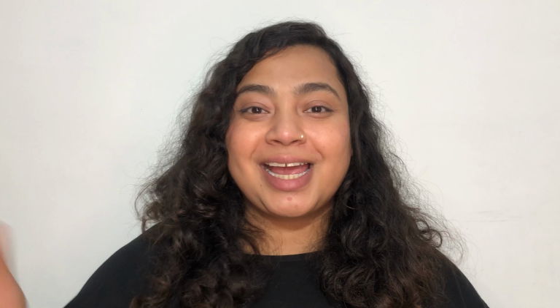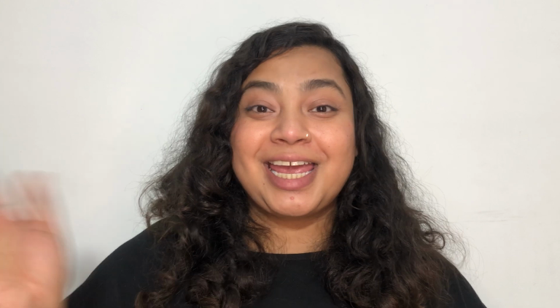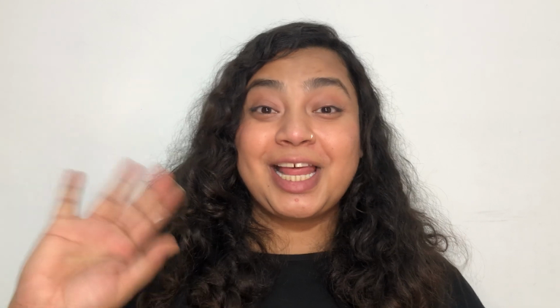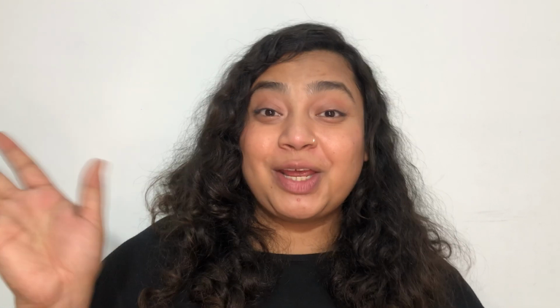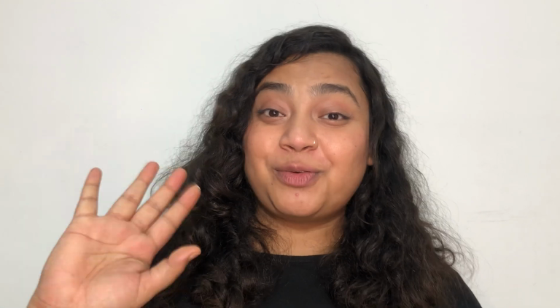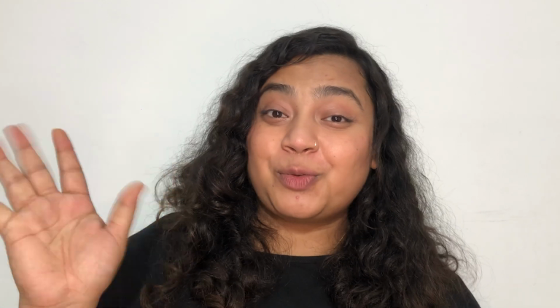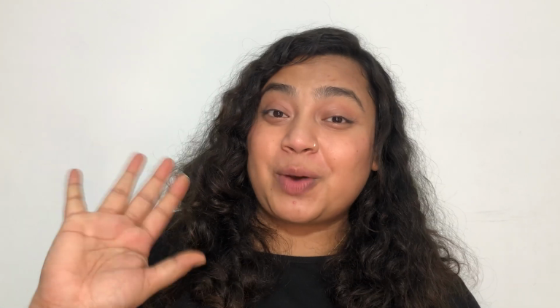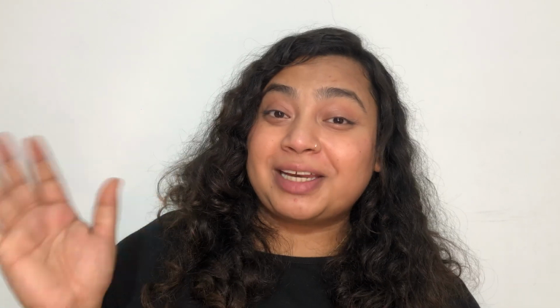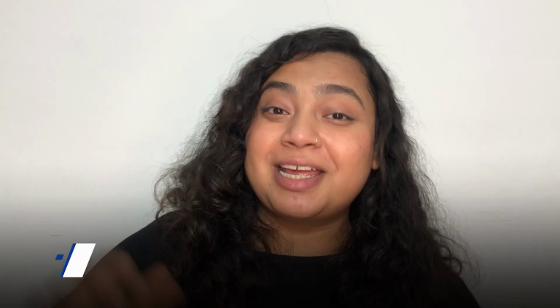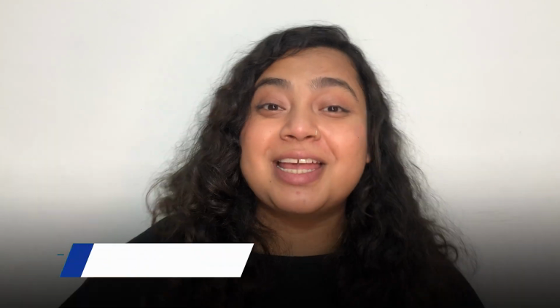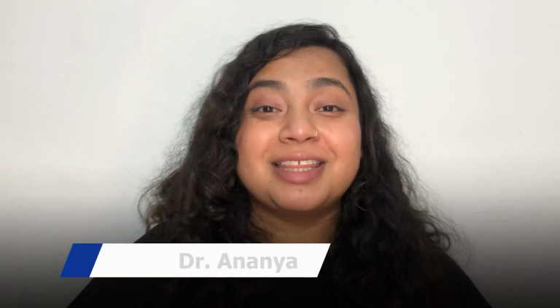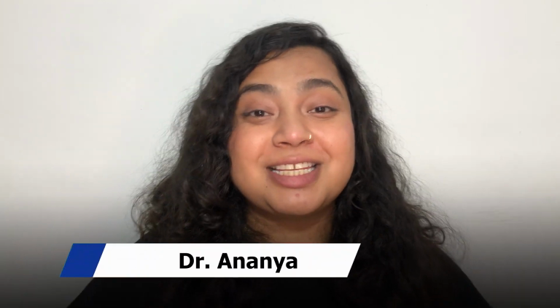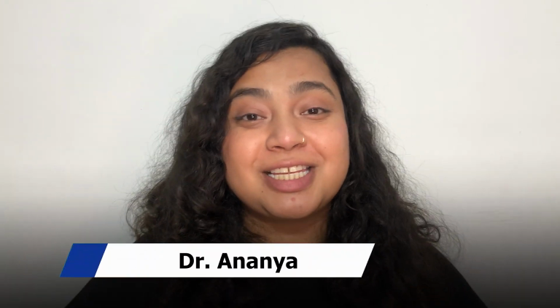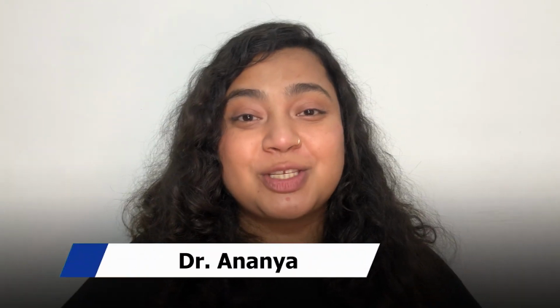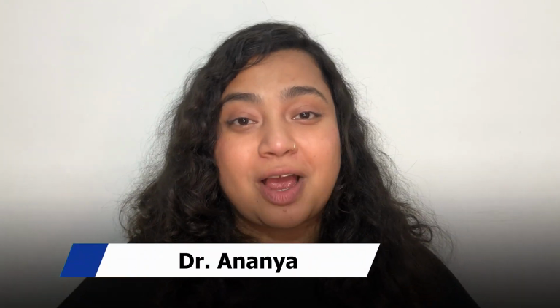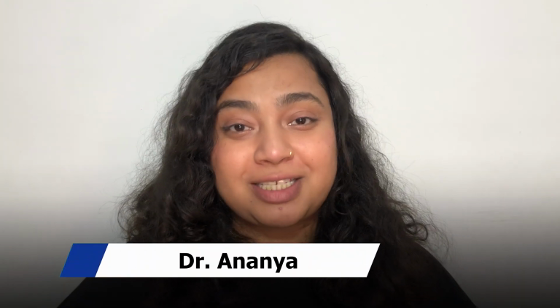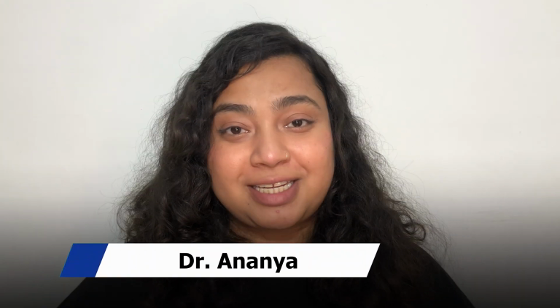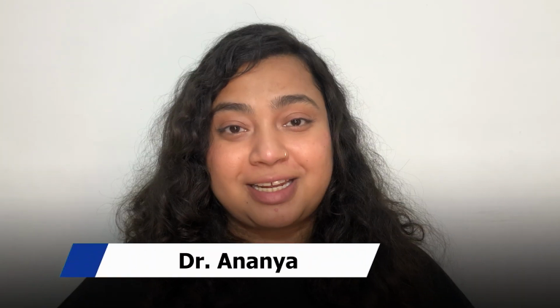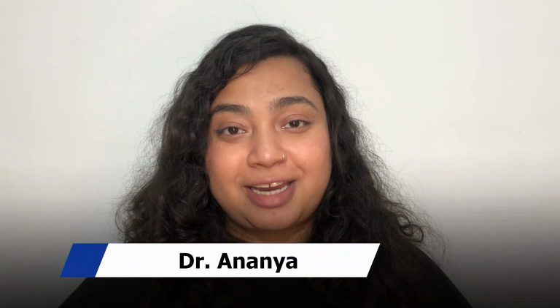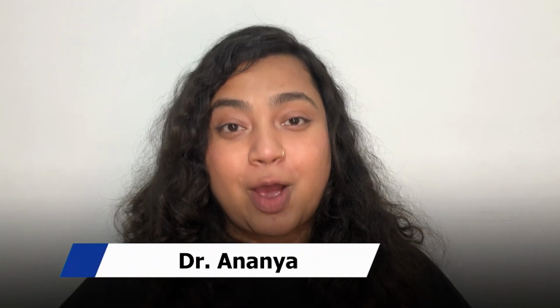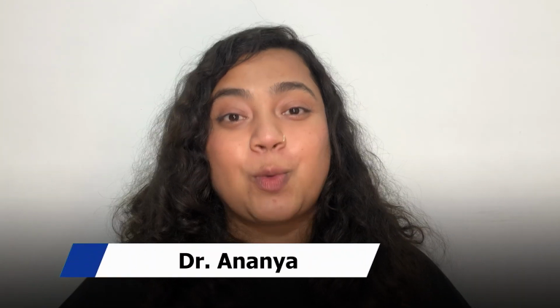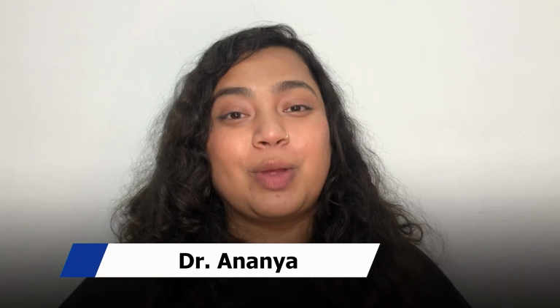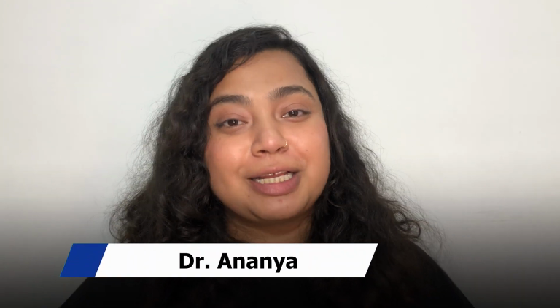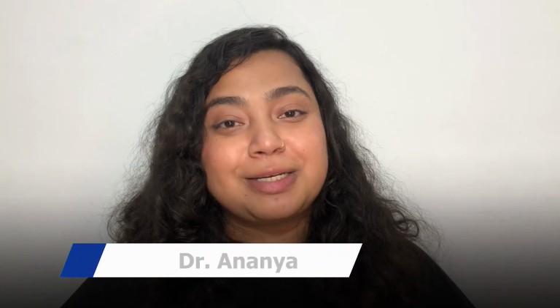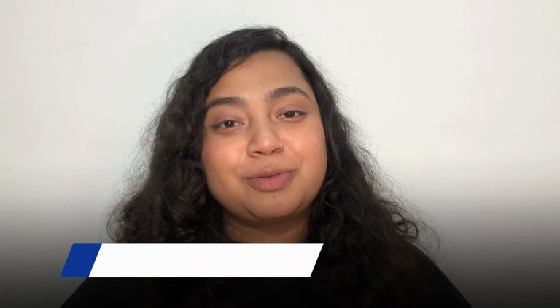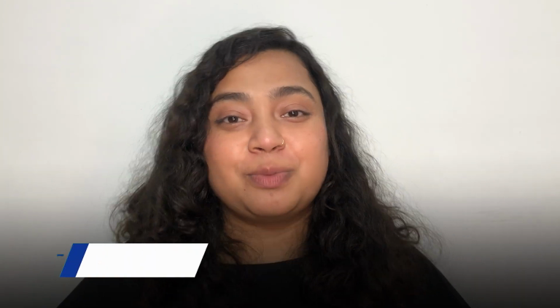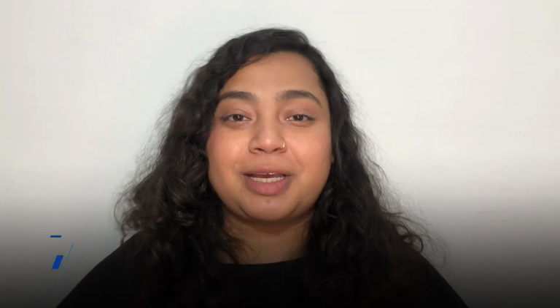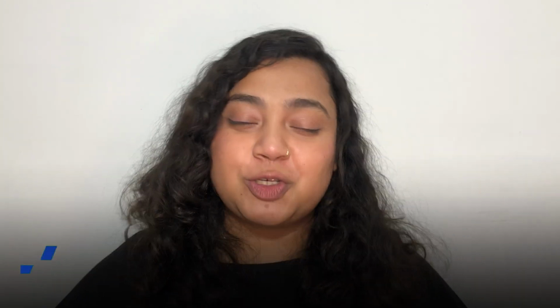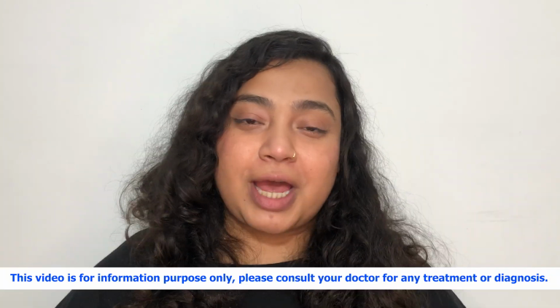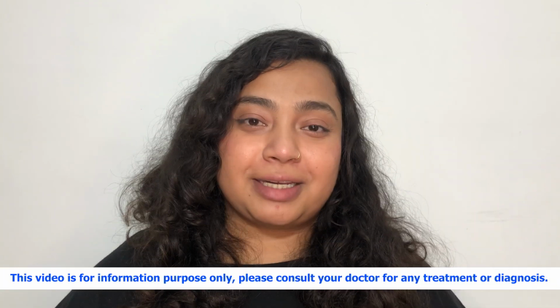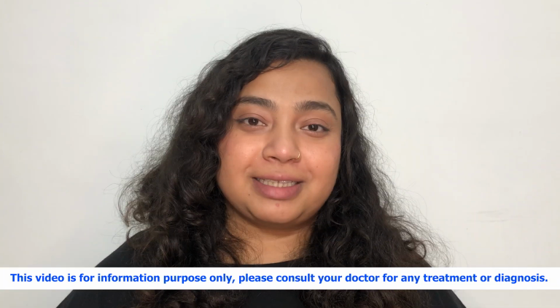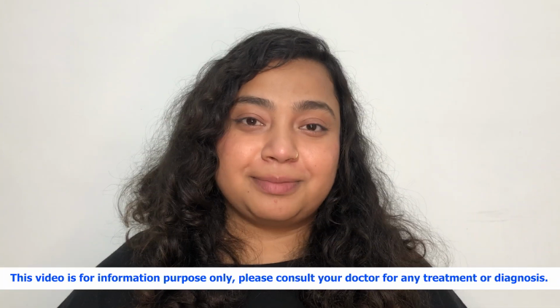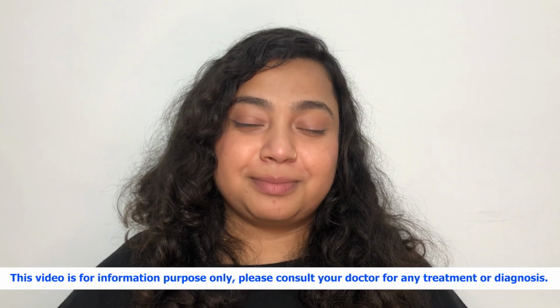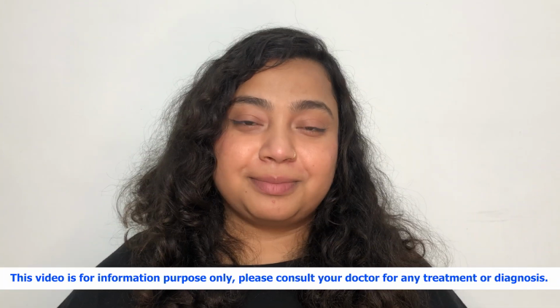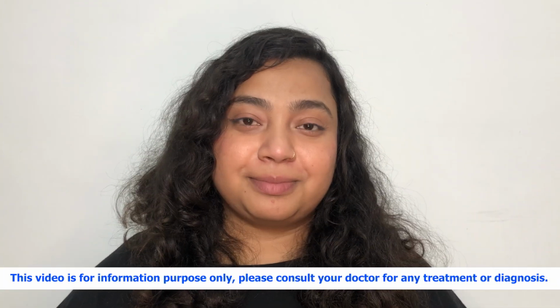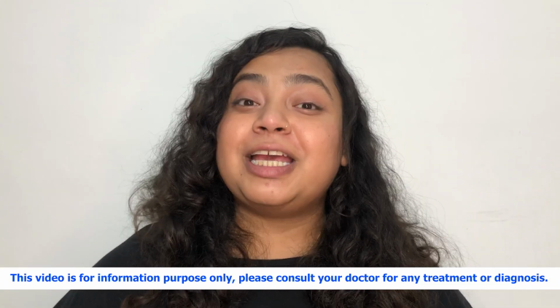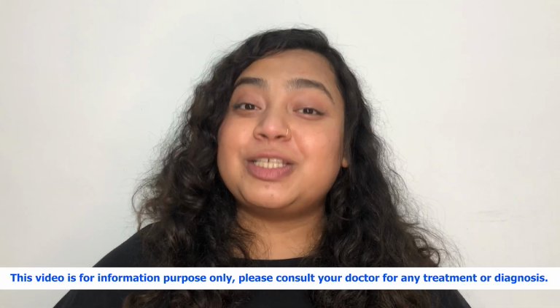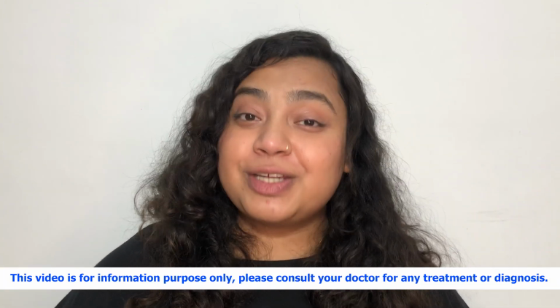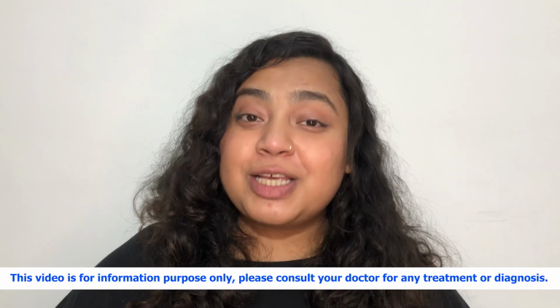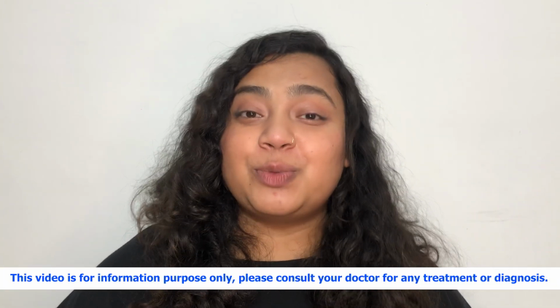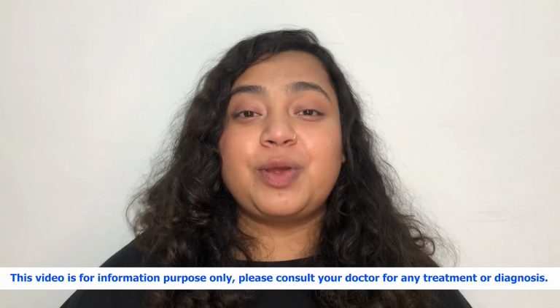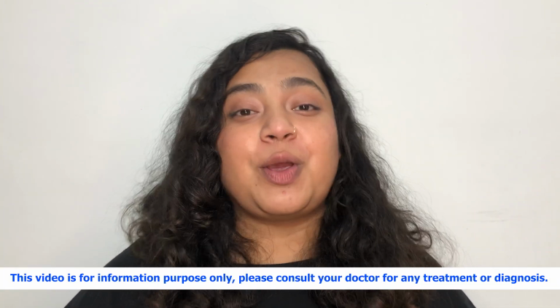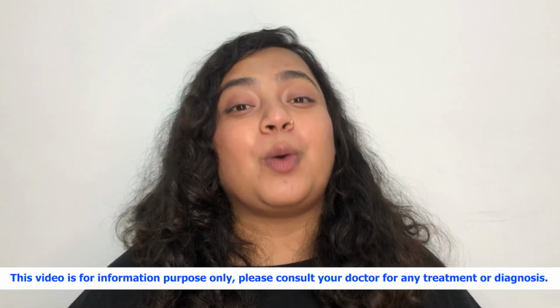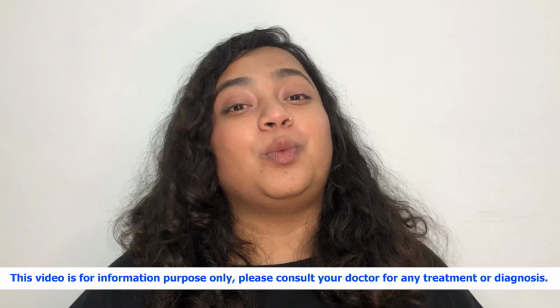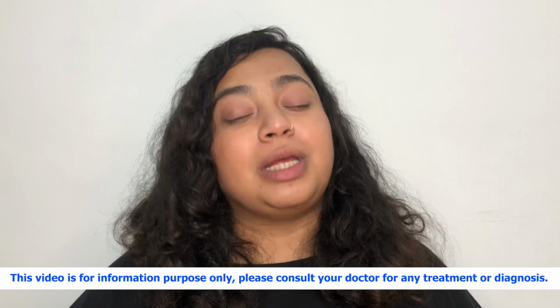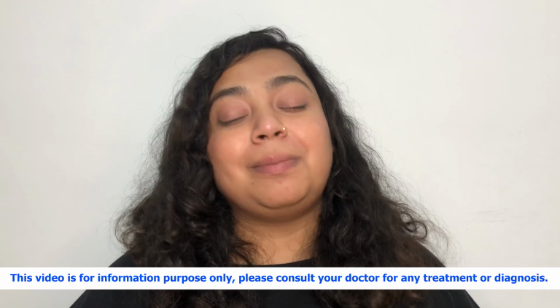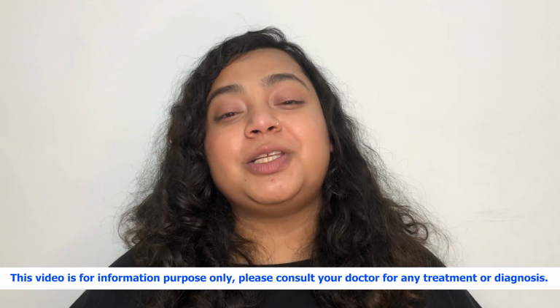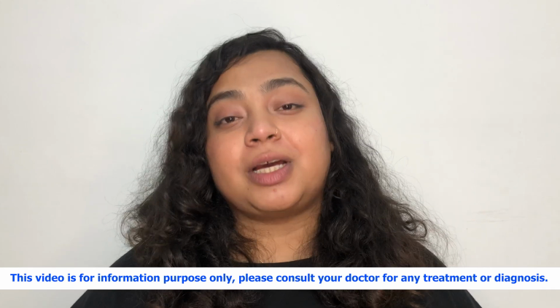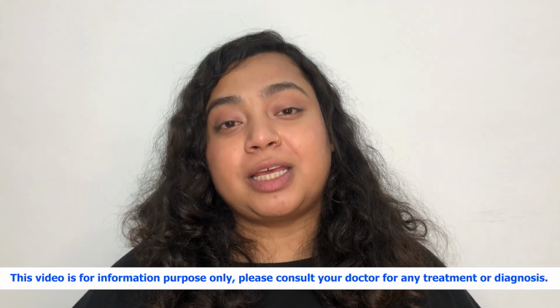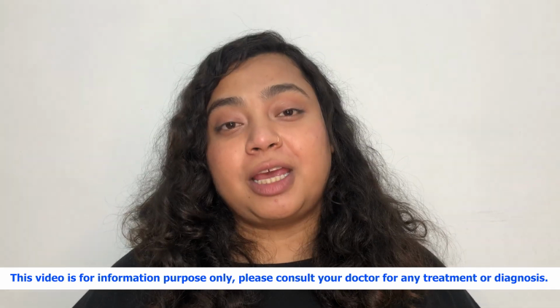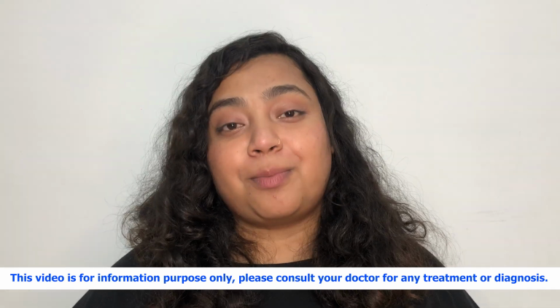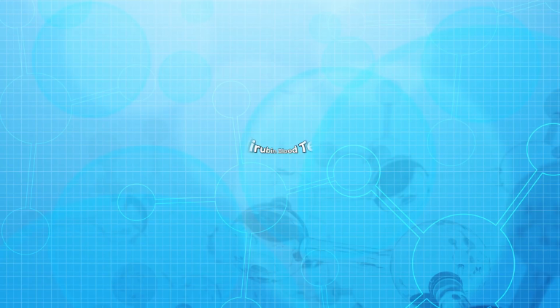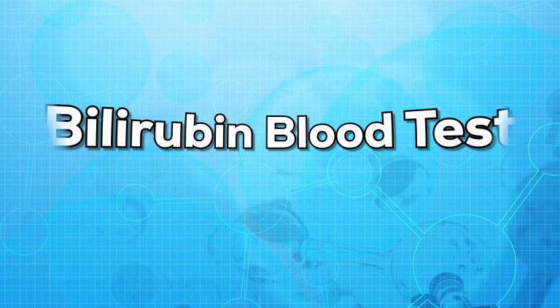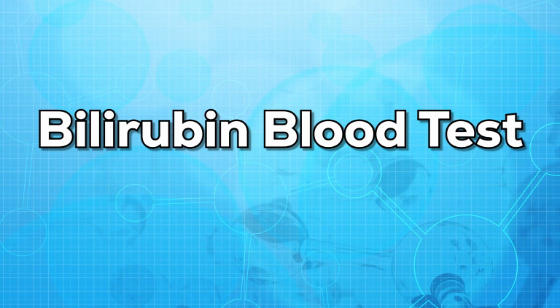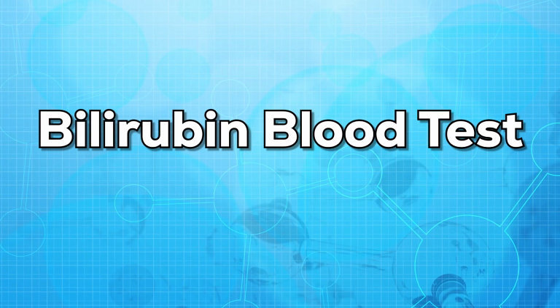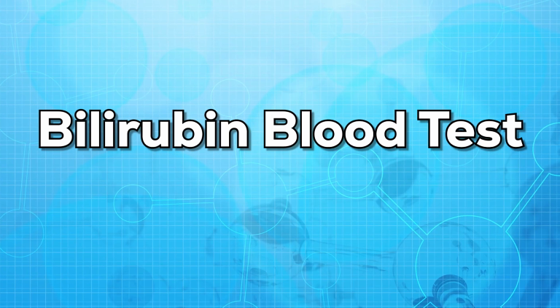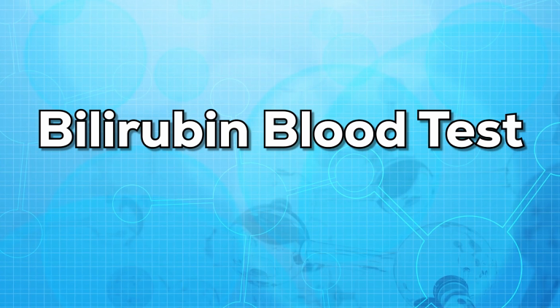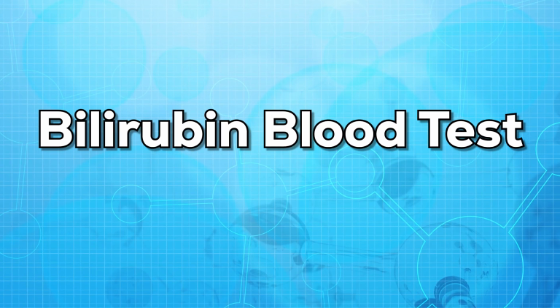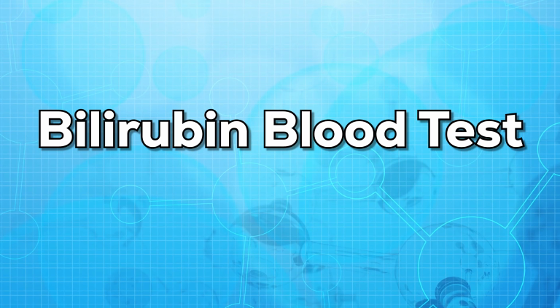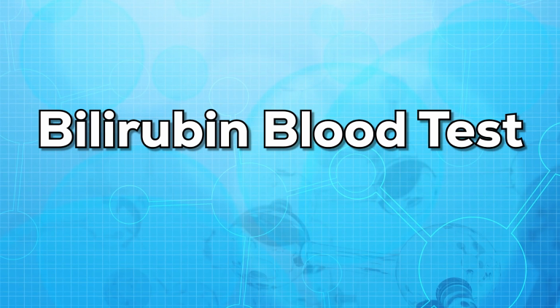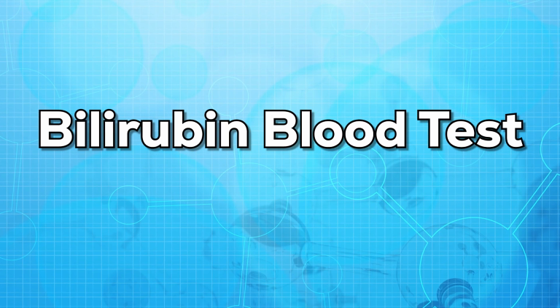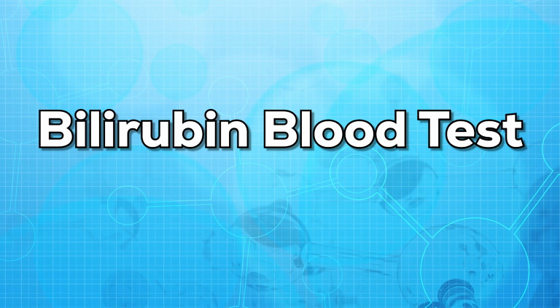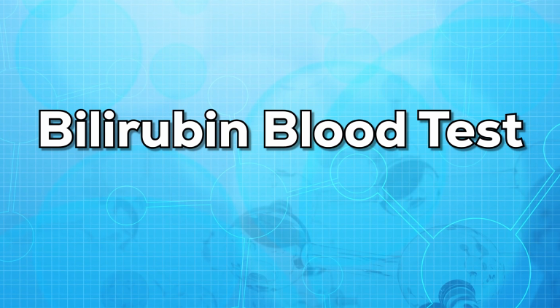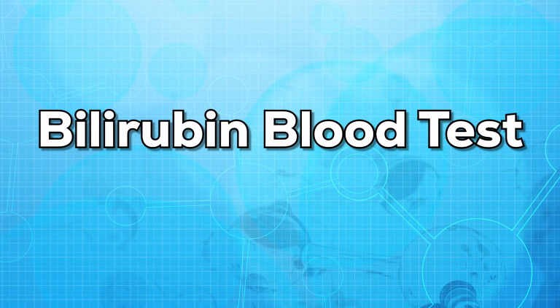Hello everyone, this is Dr. Nanya. Welcome to my channel. In today's video, we'll be talking about the bilirubin blood test.